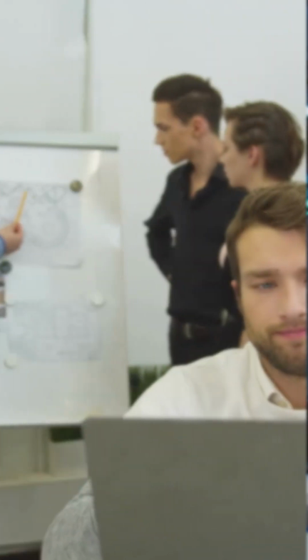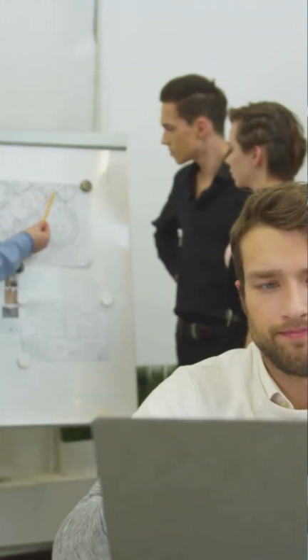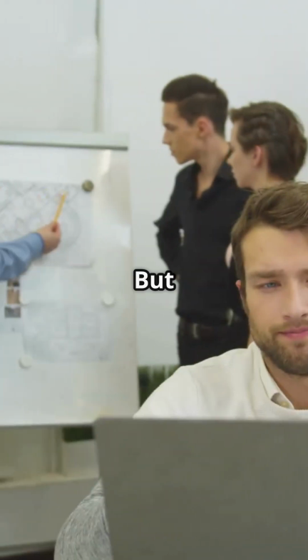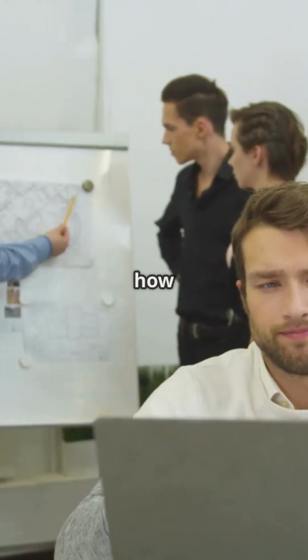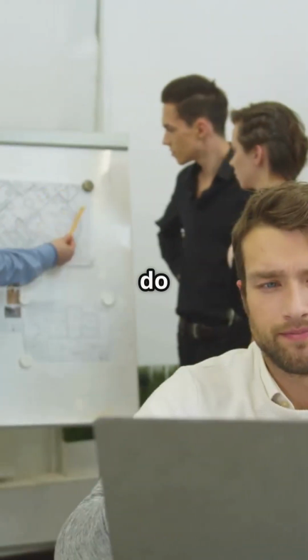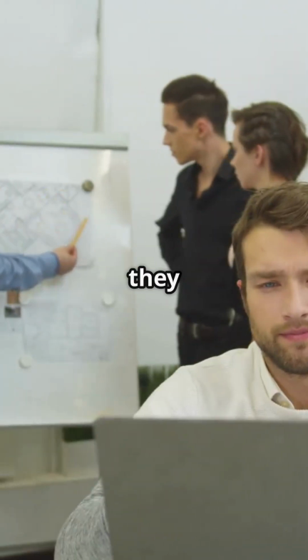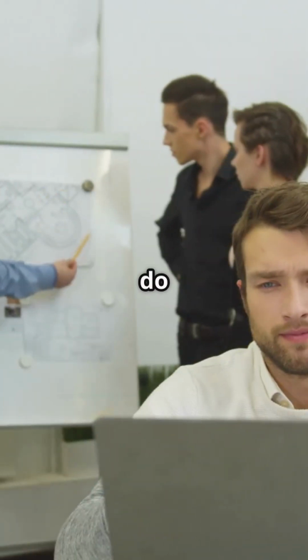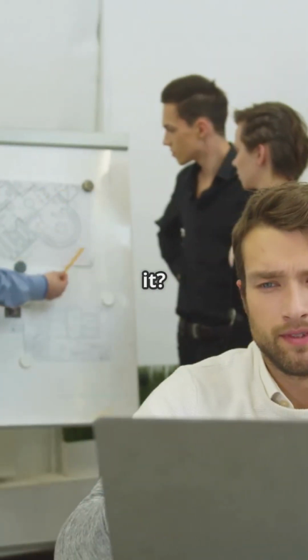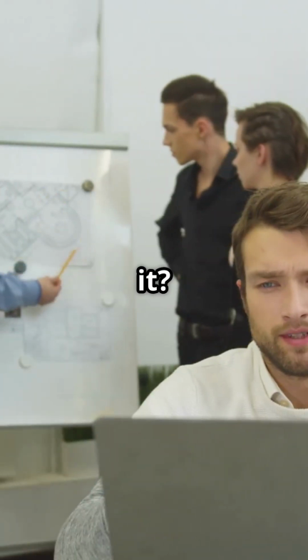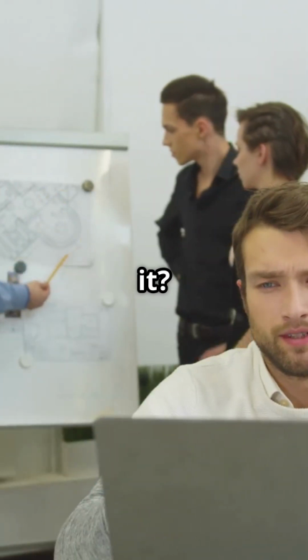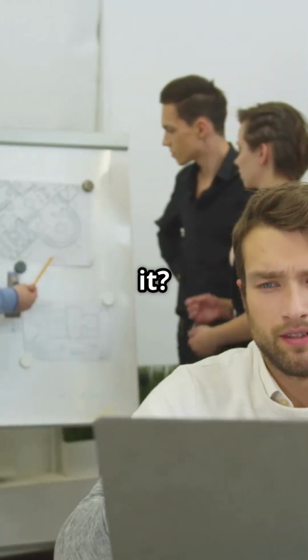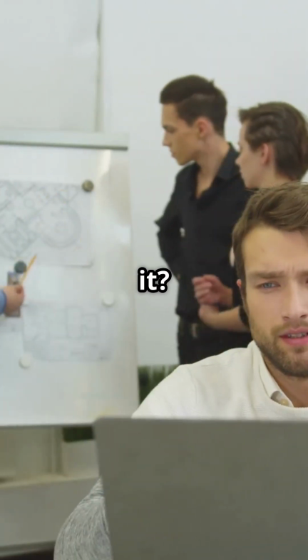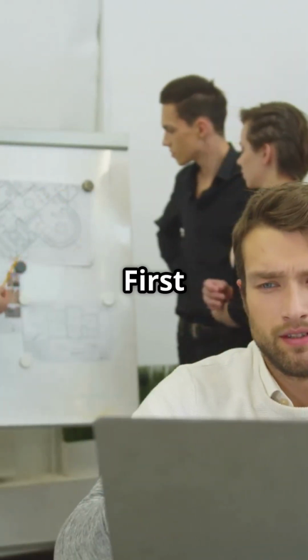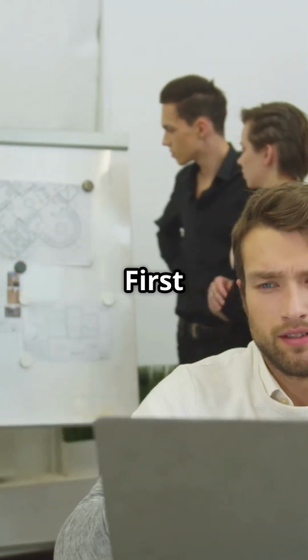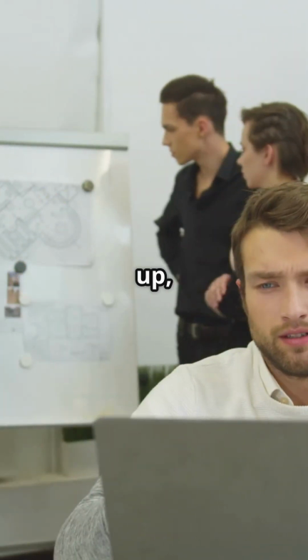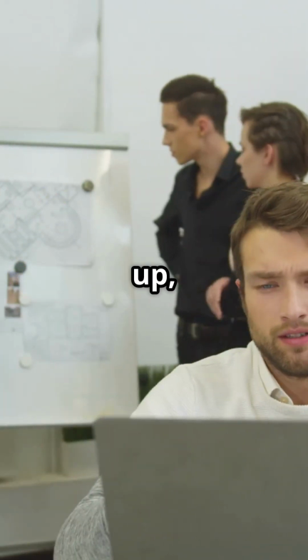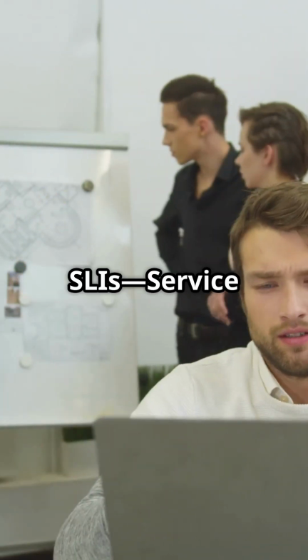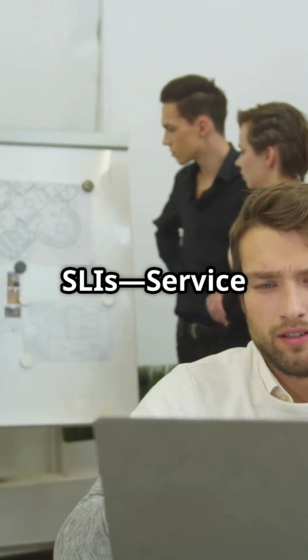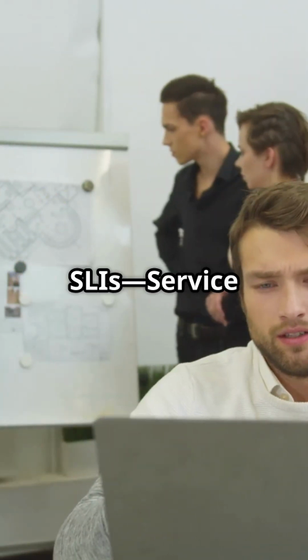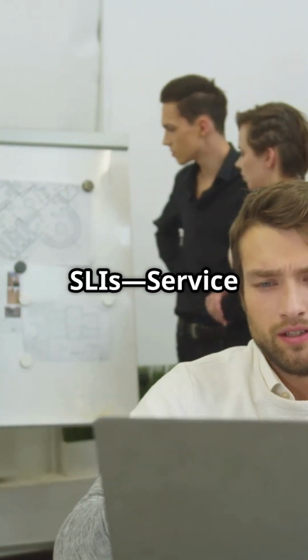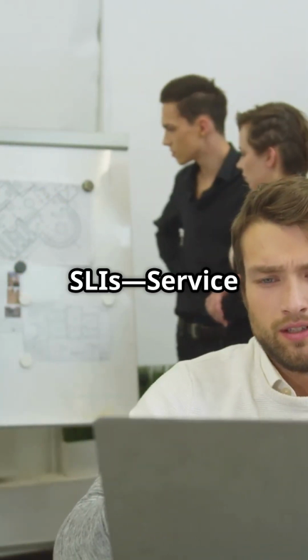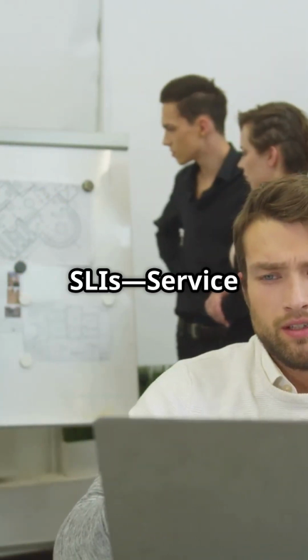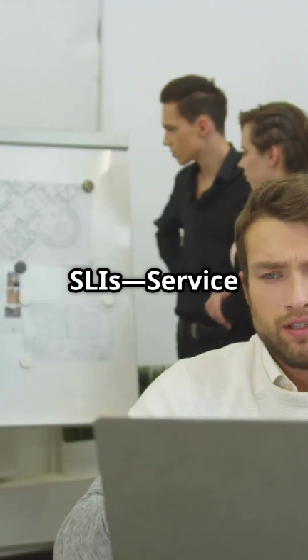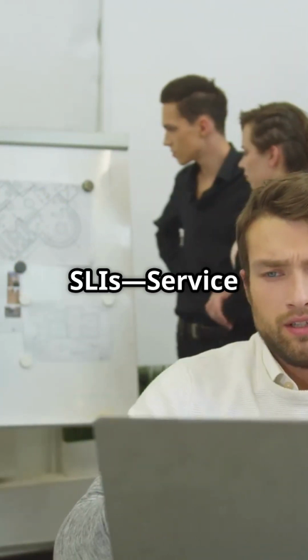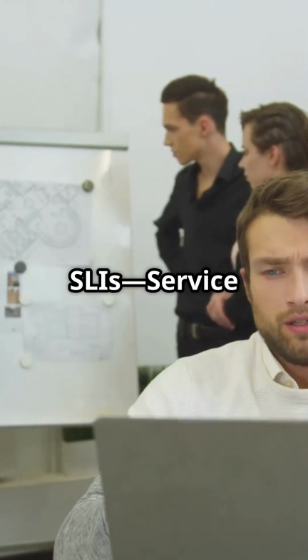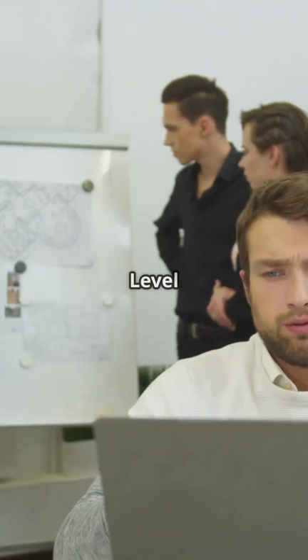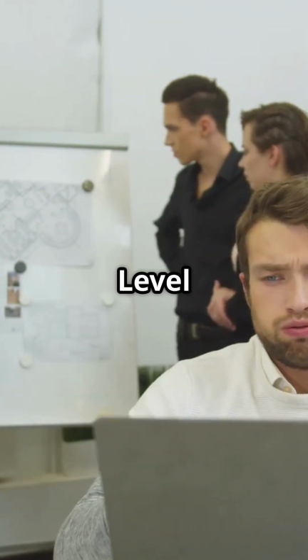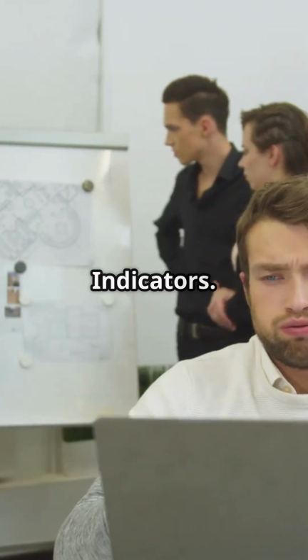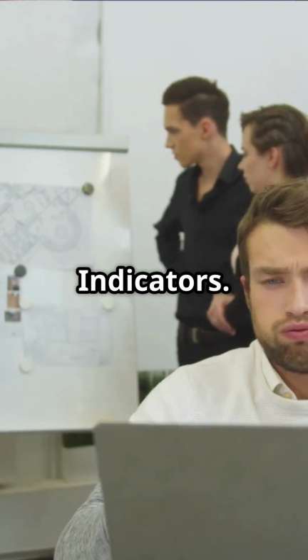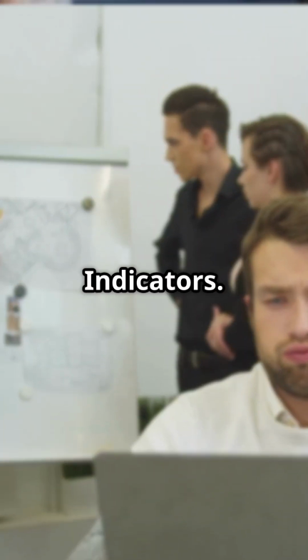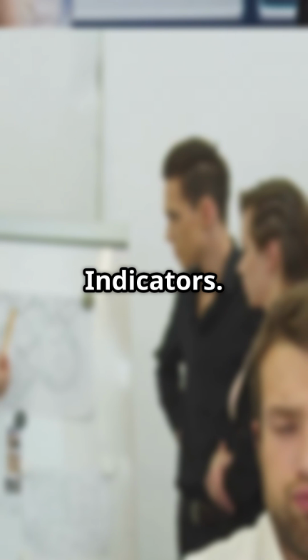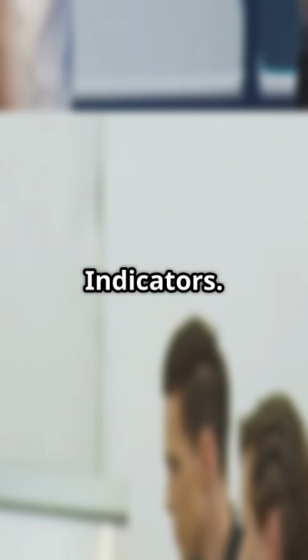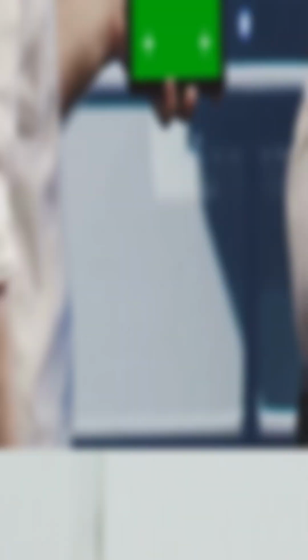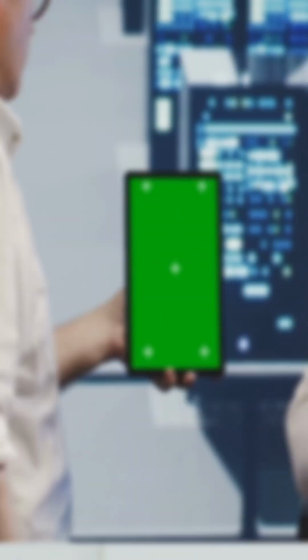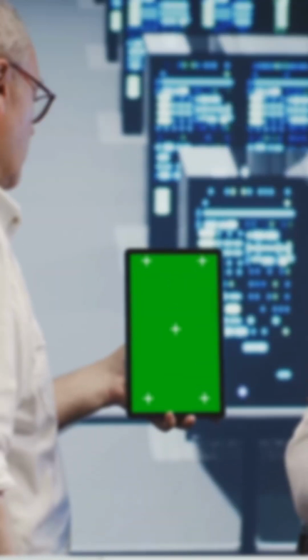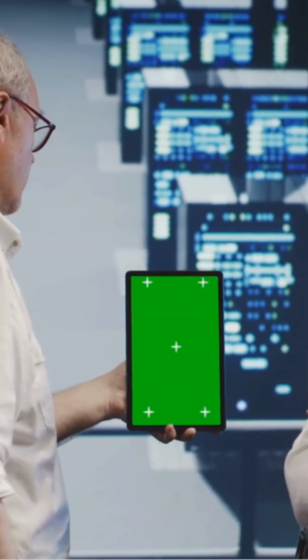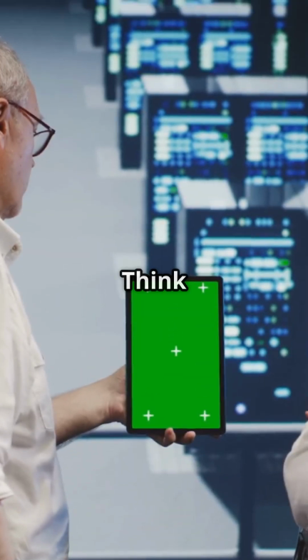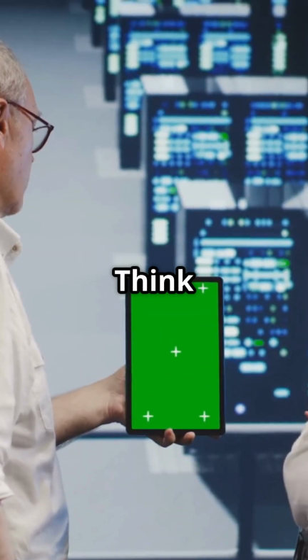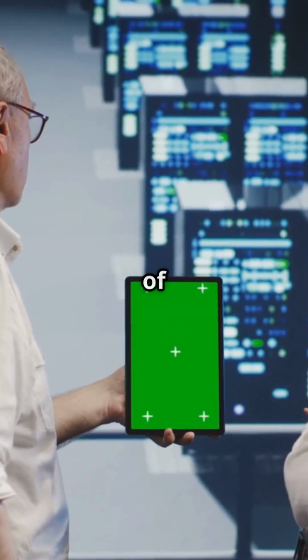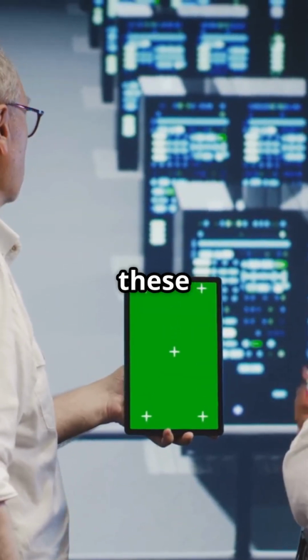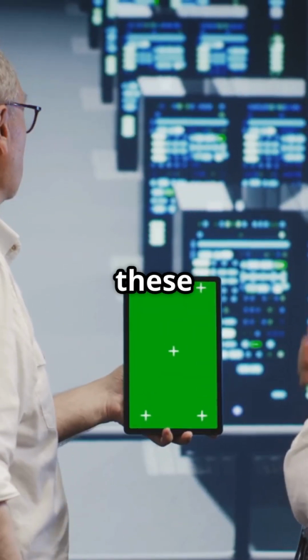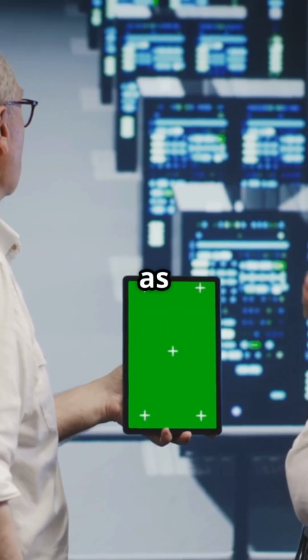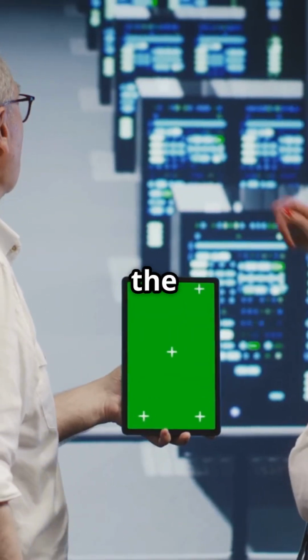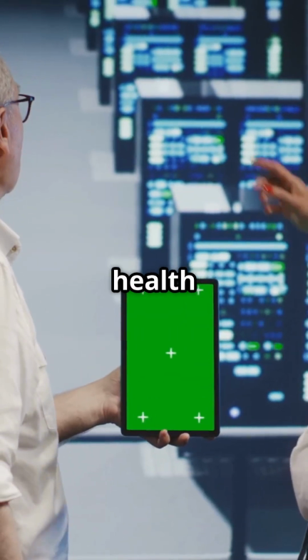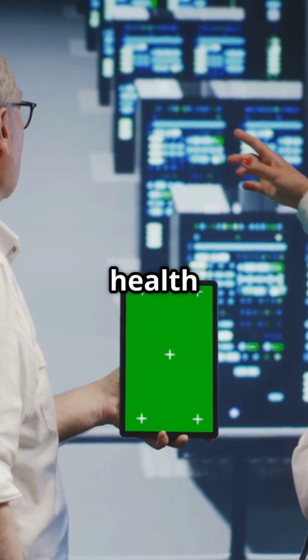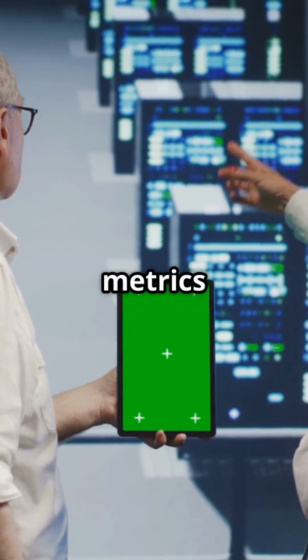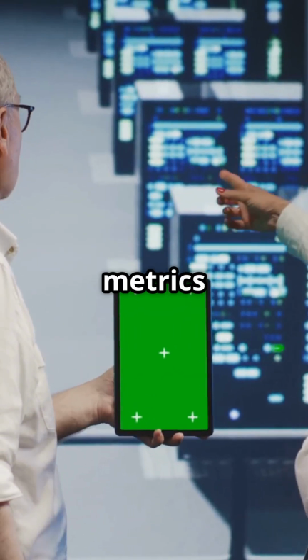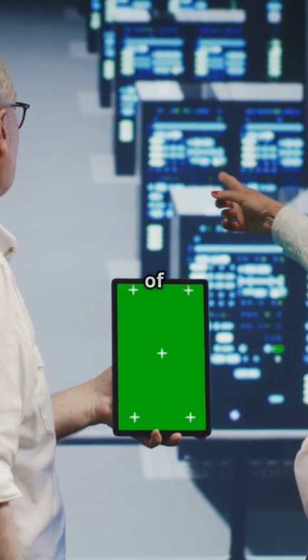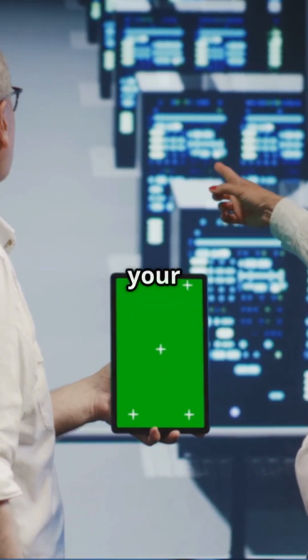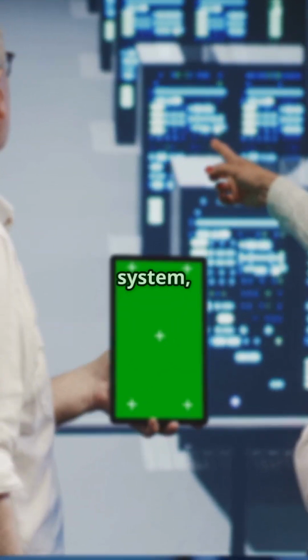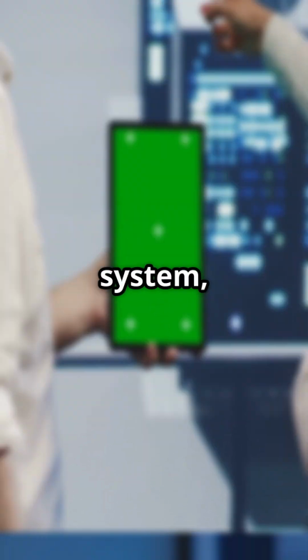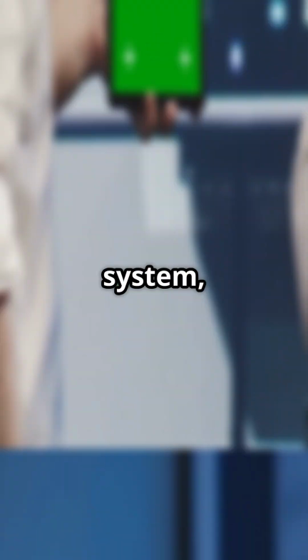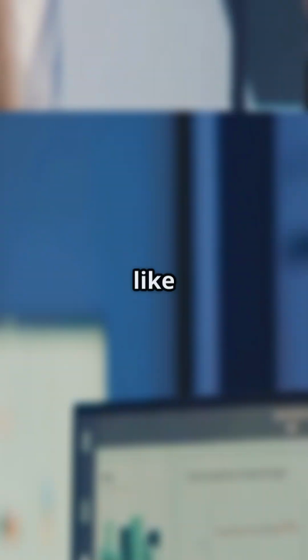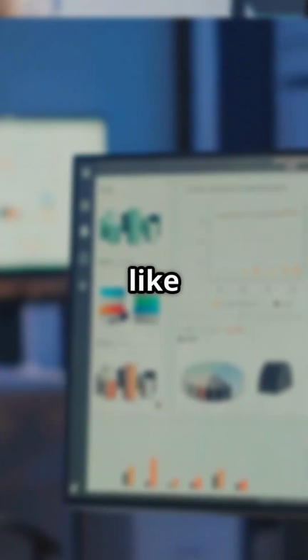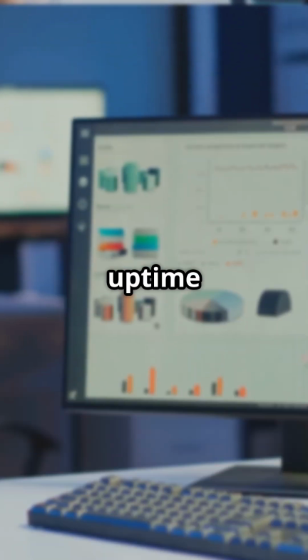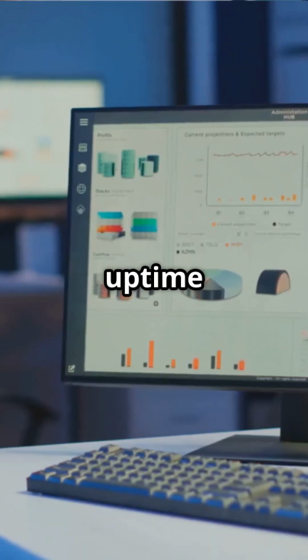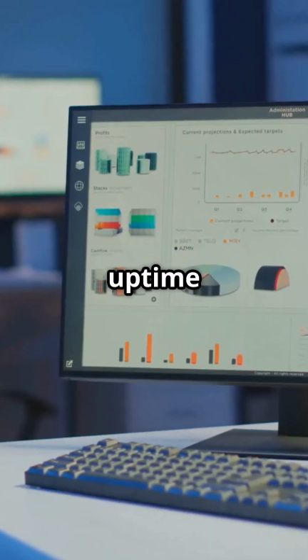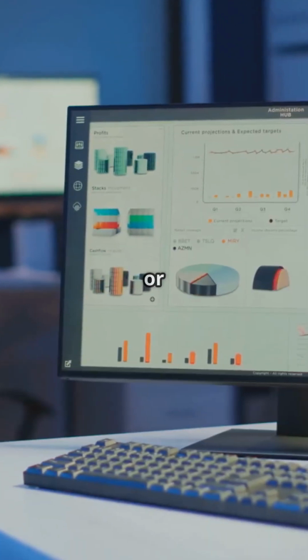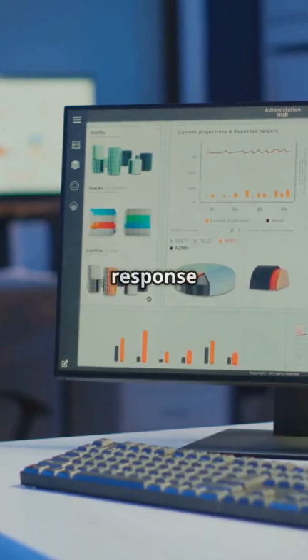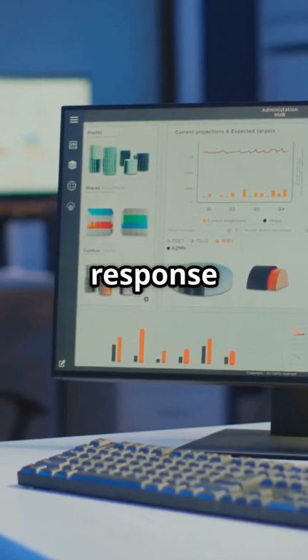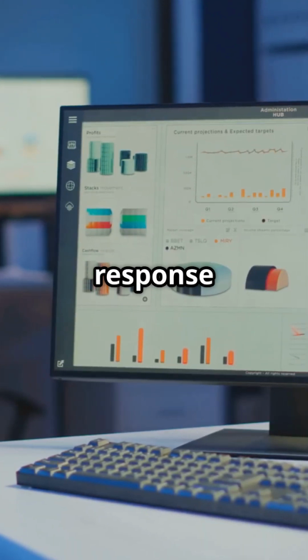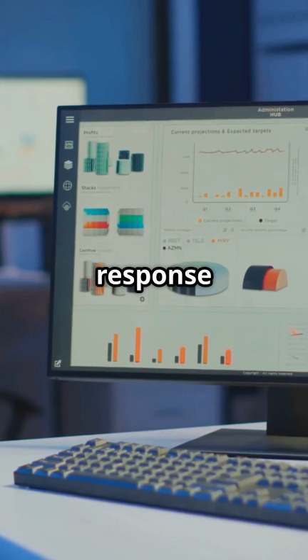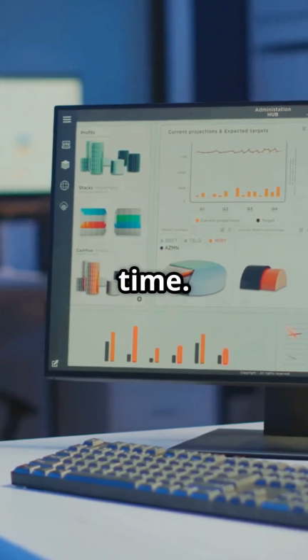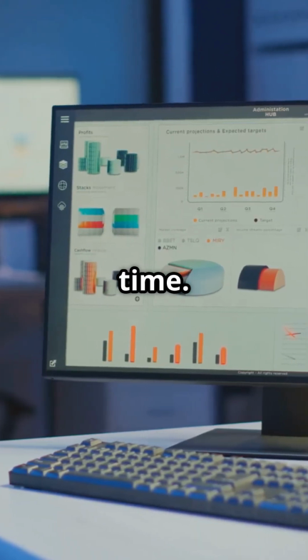But how do they do it? First up, SLIs — Service Level Indicators. Think of these as the health metrics of your system, like uptime or response time.